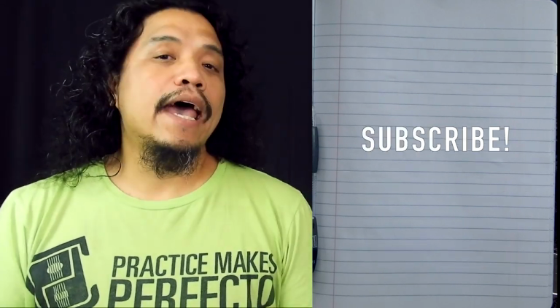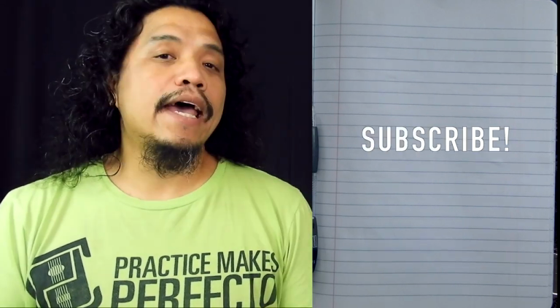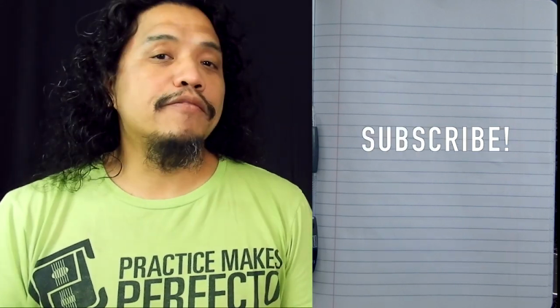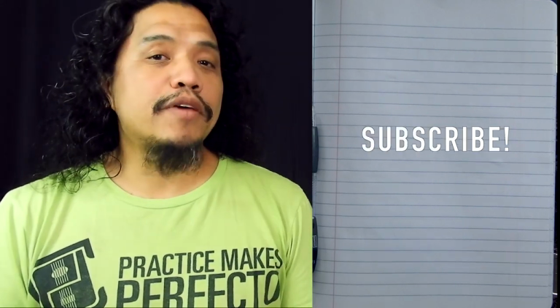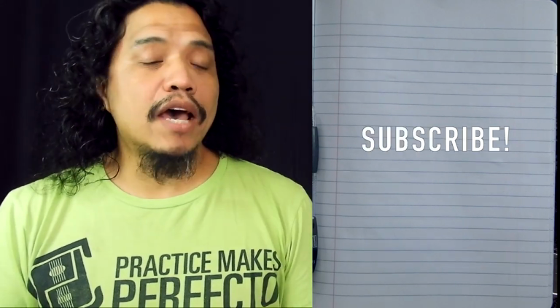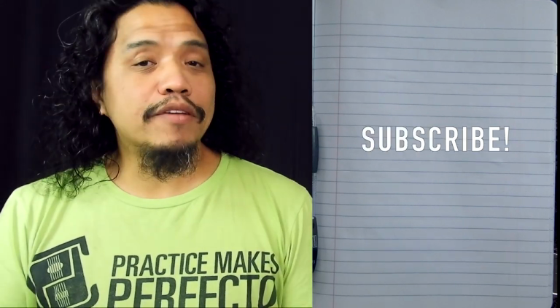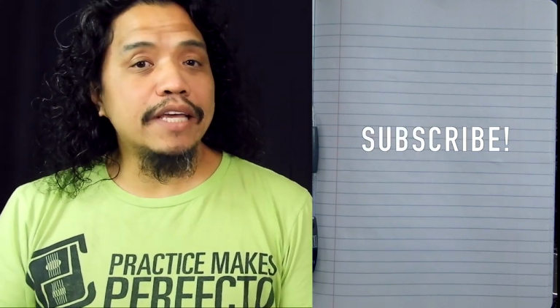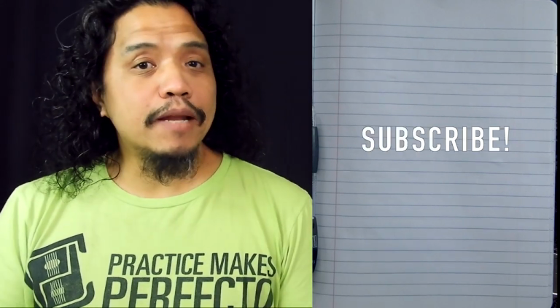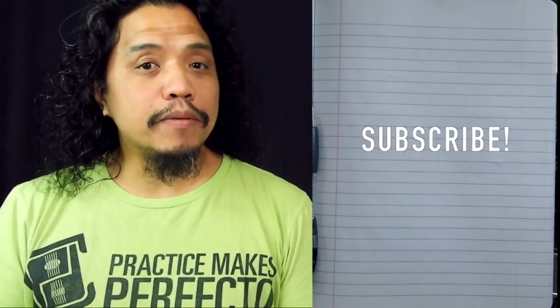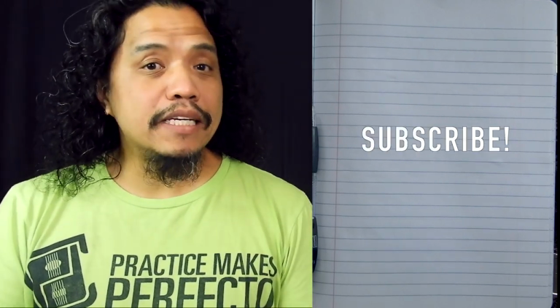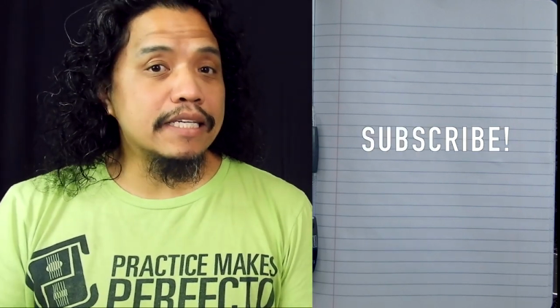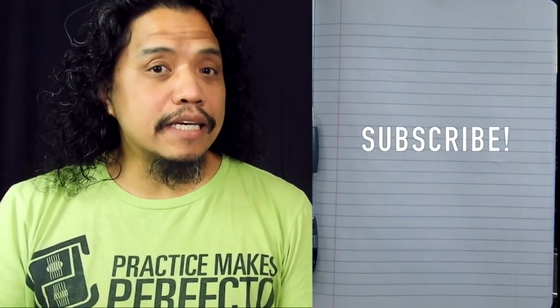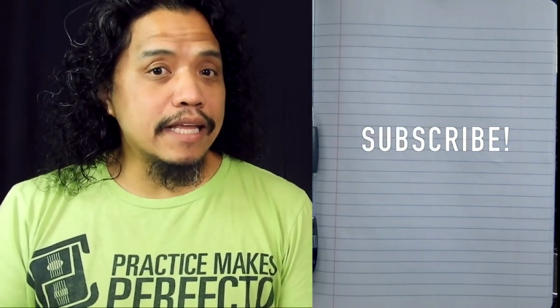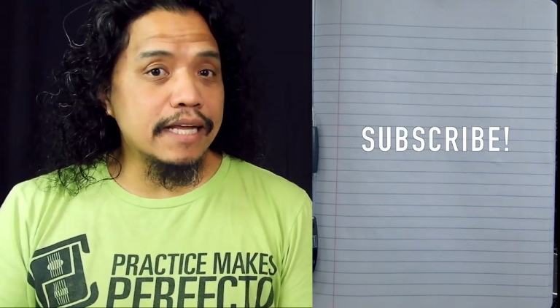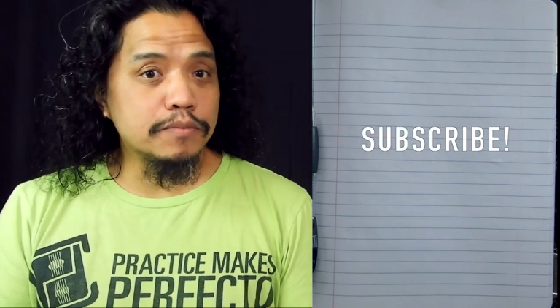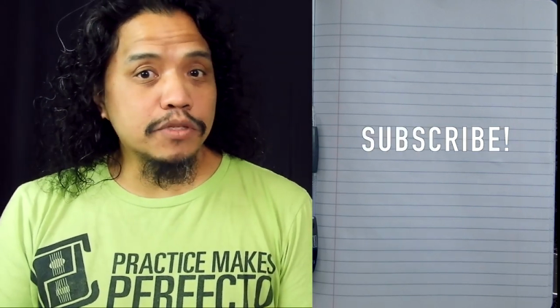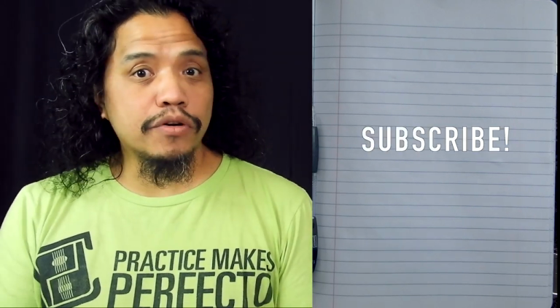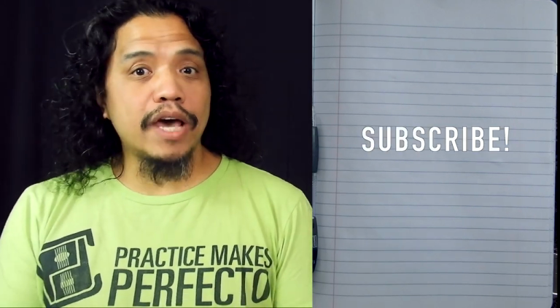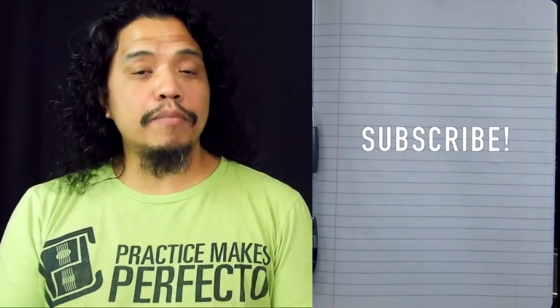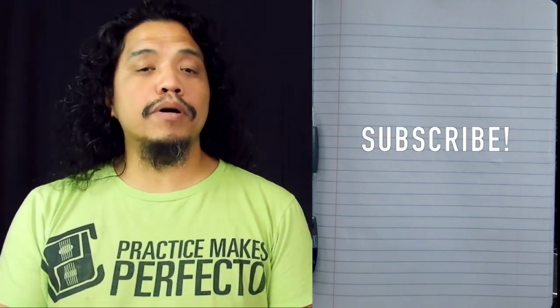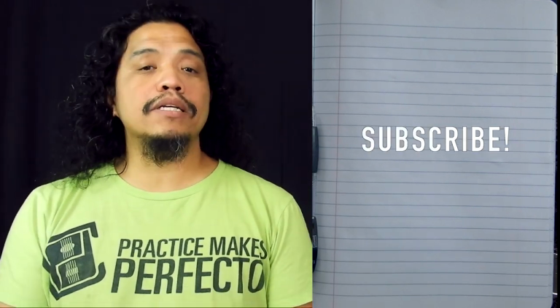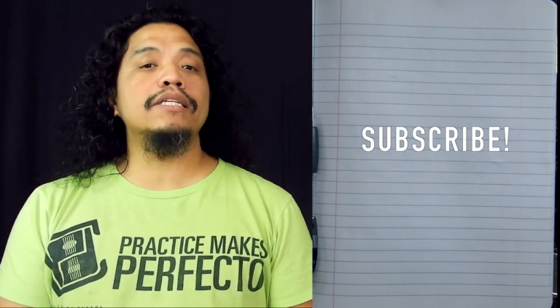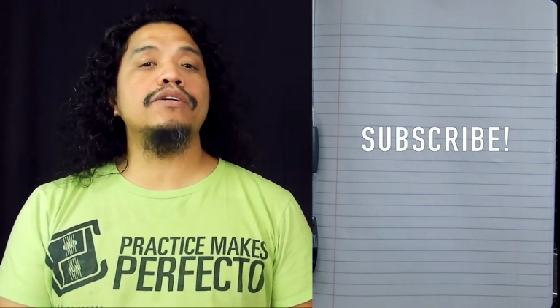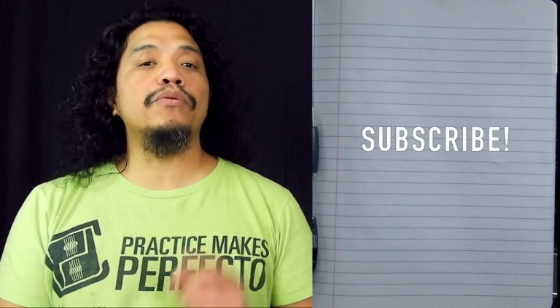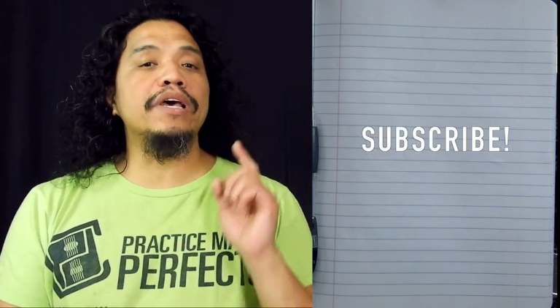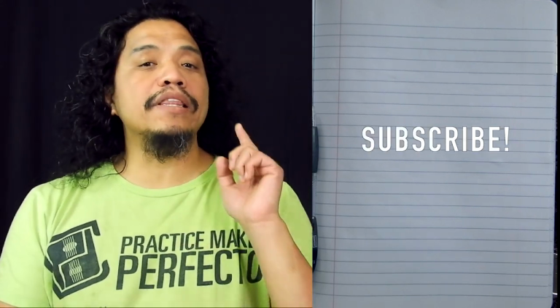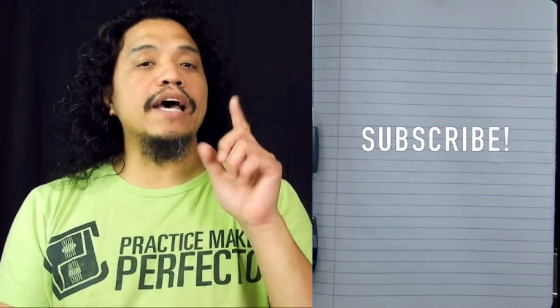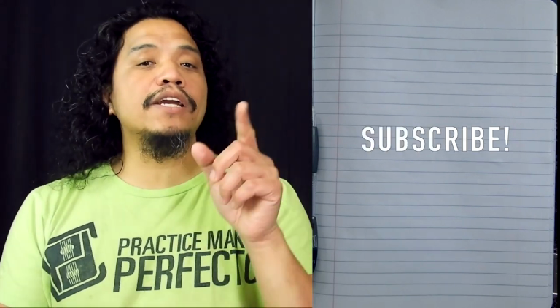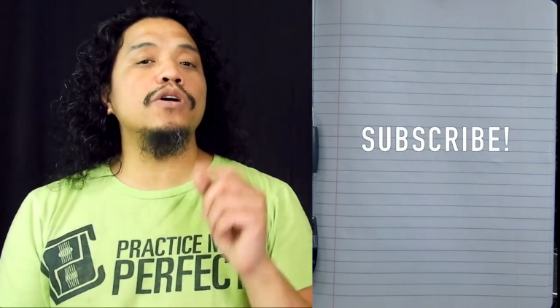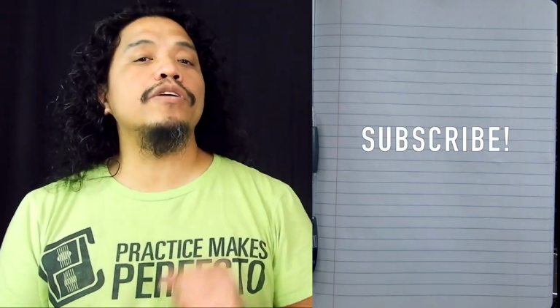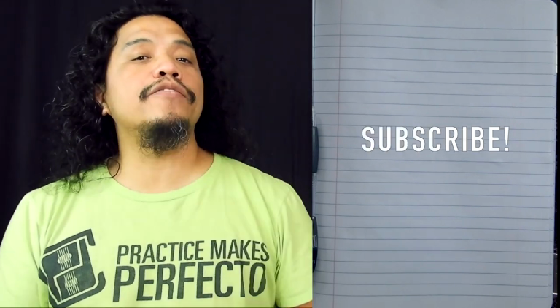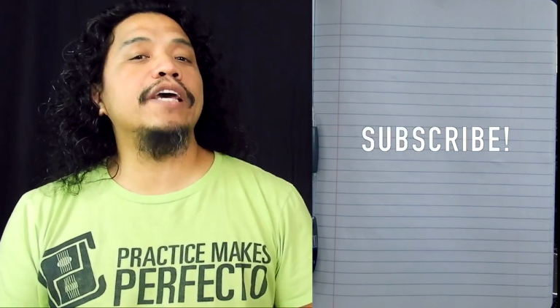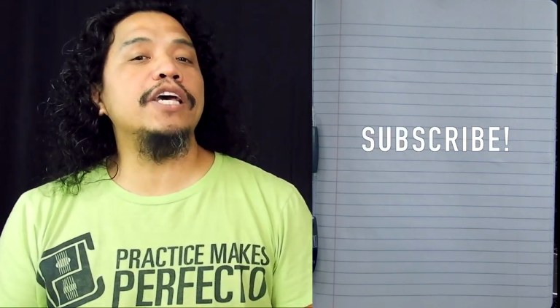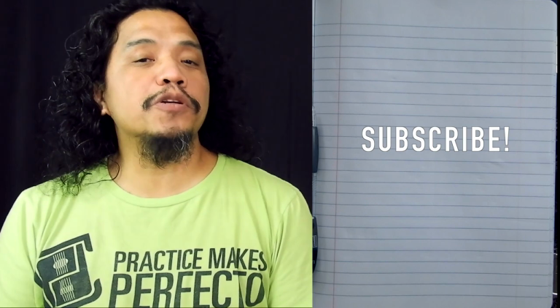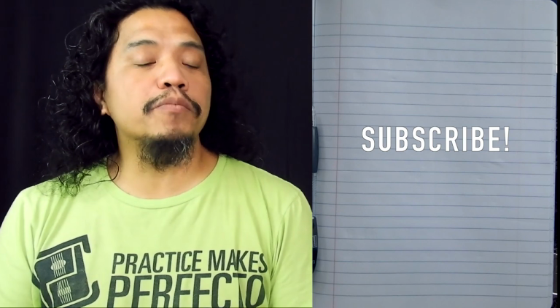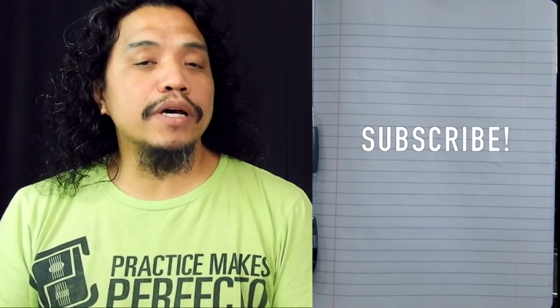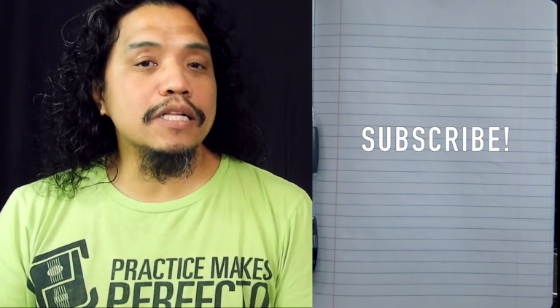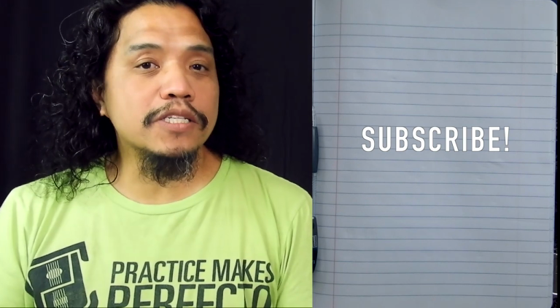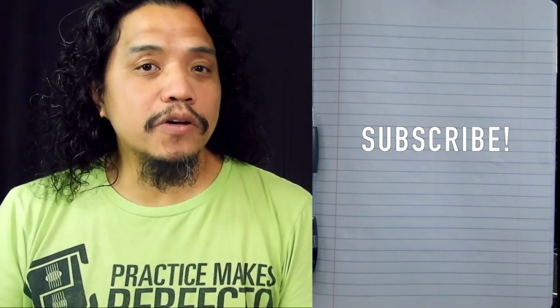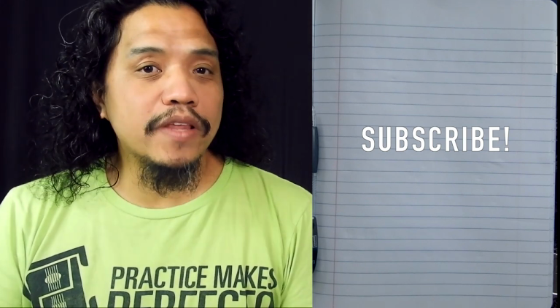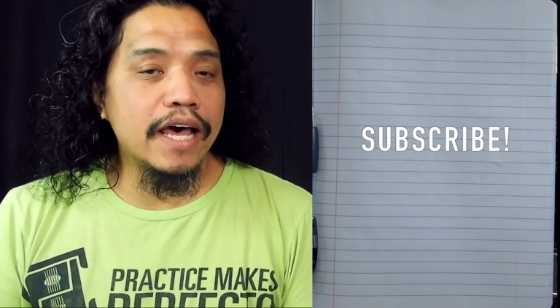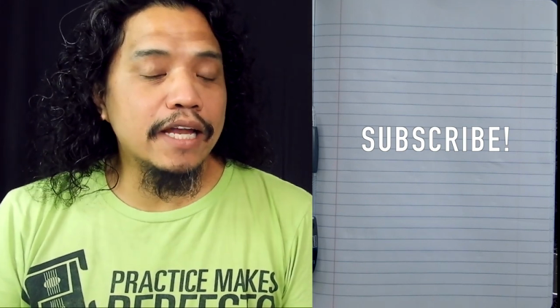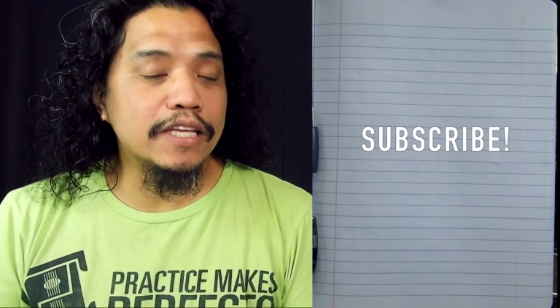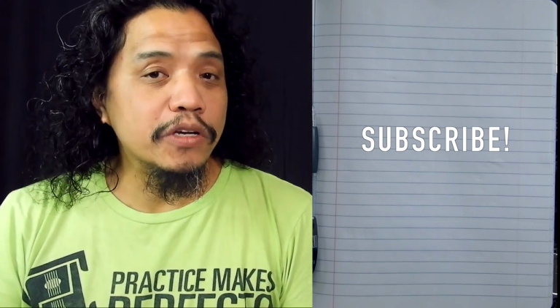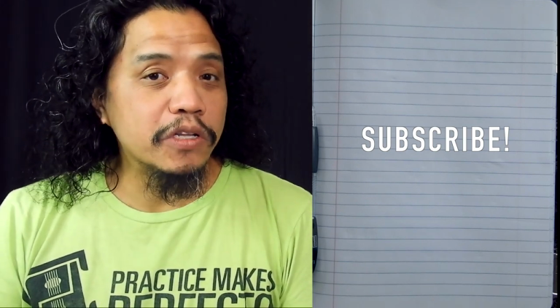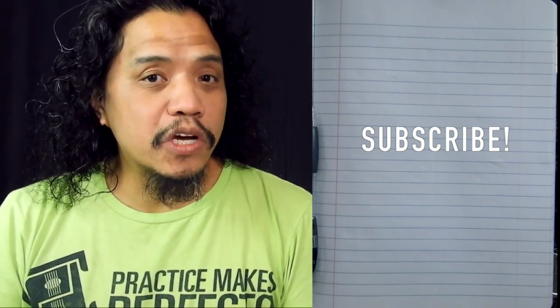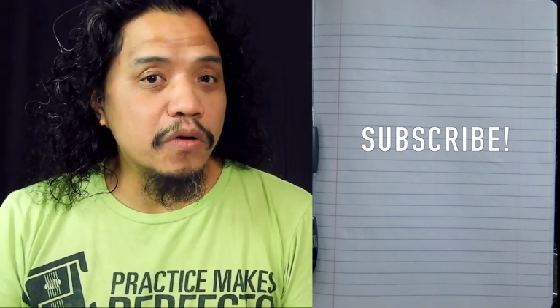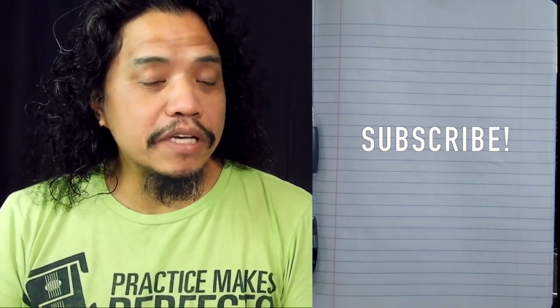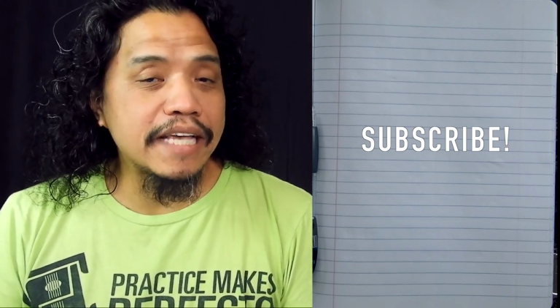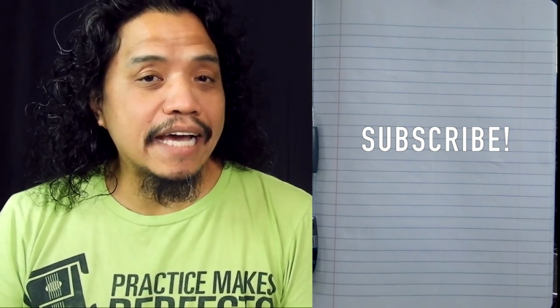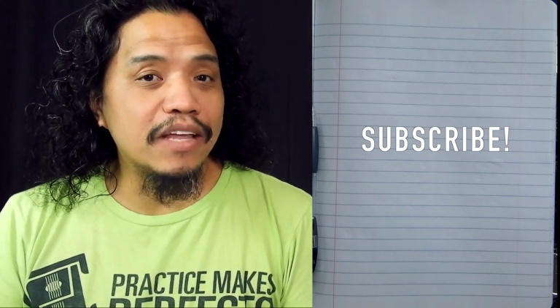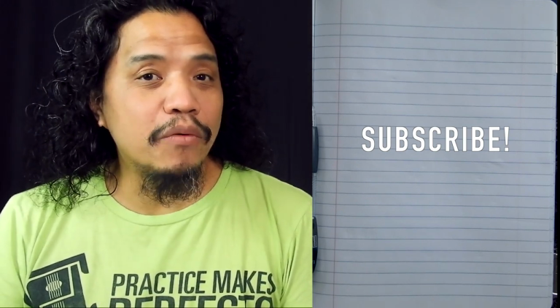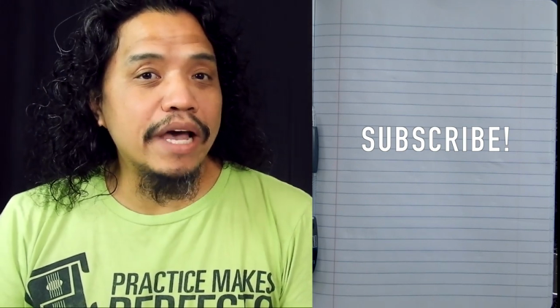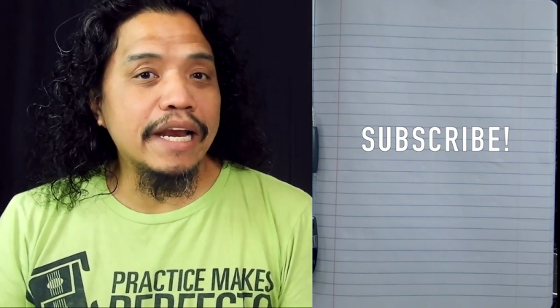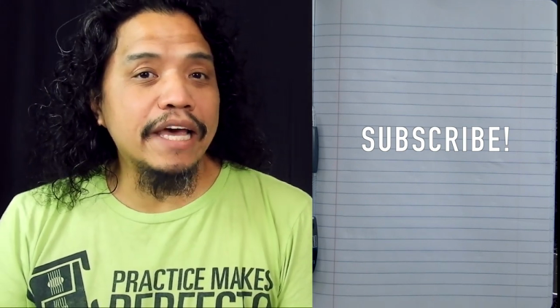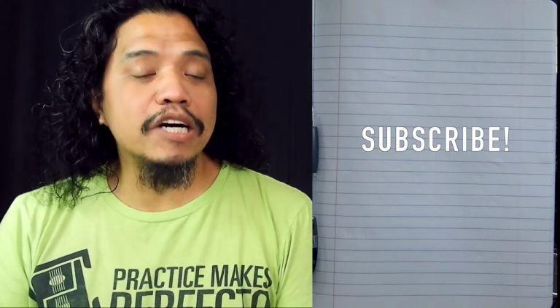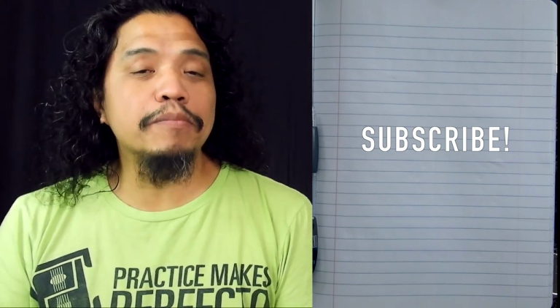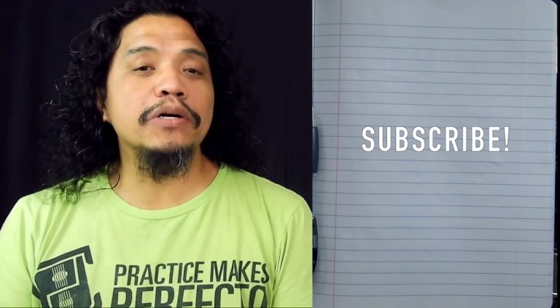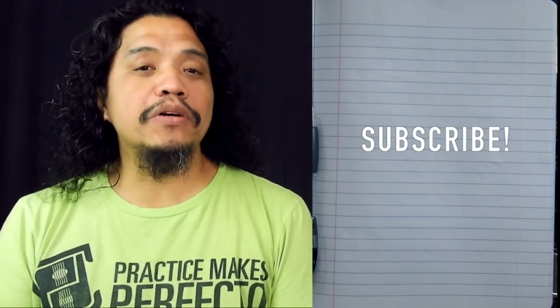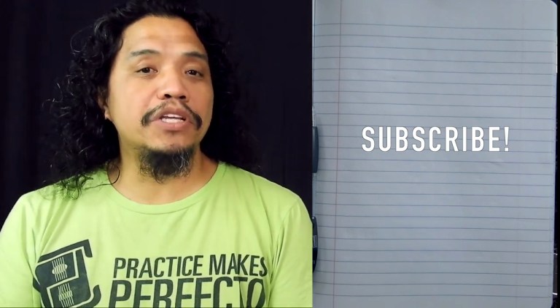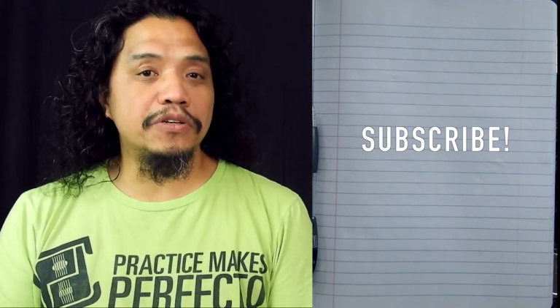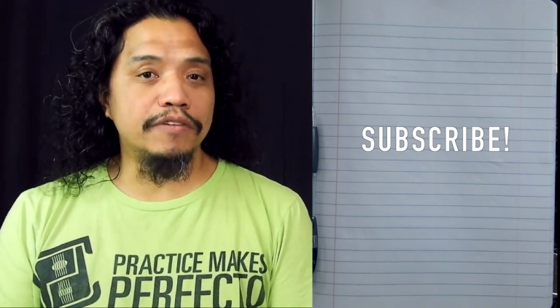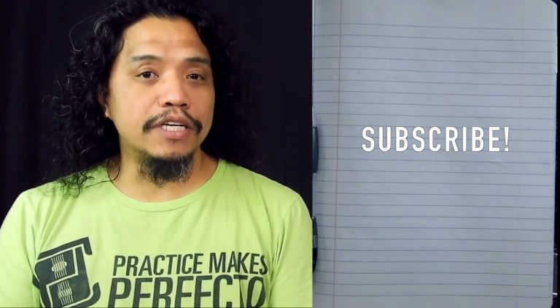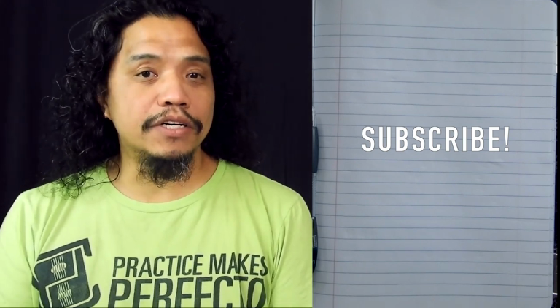And if you haven't yet, please hit that subscribe button and ring that notification bell so that you'll know exactly when I upload a new video.